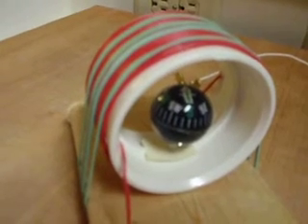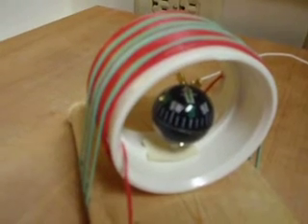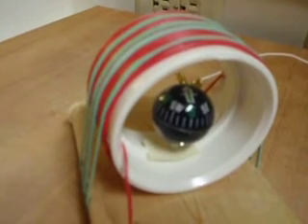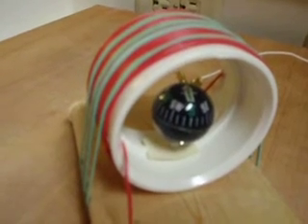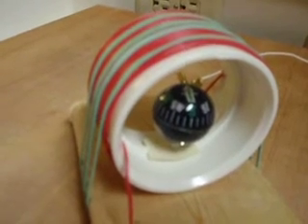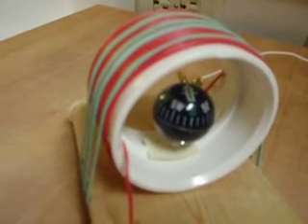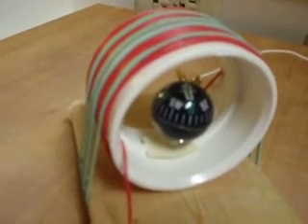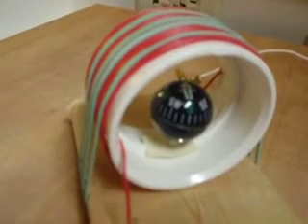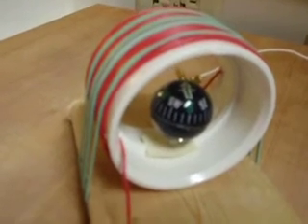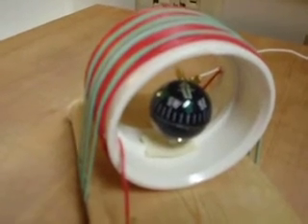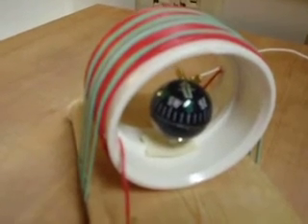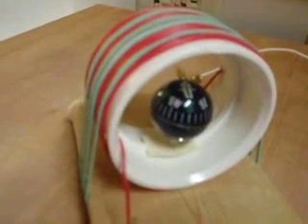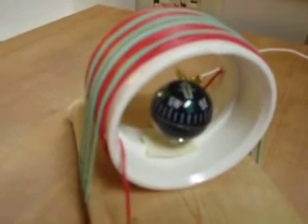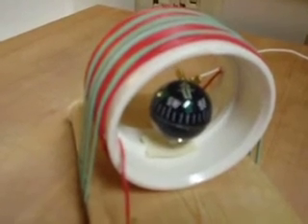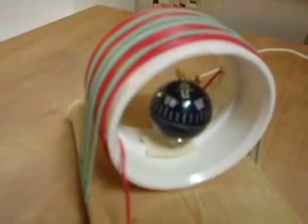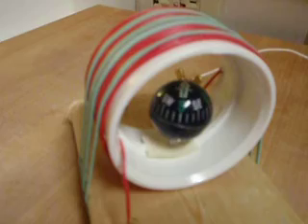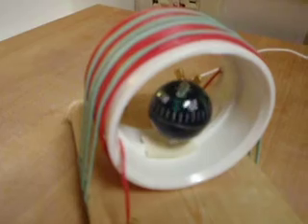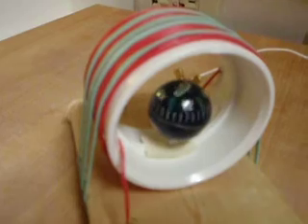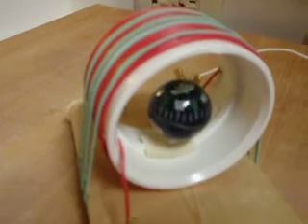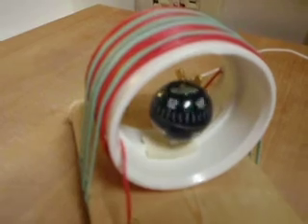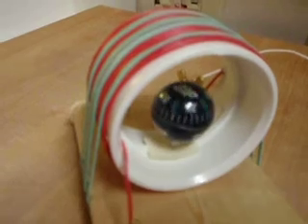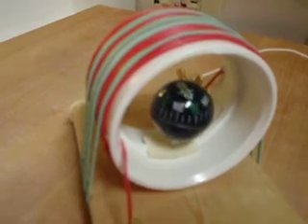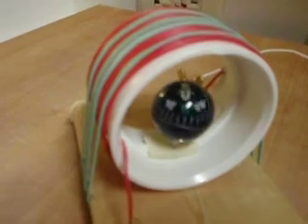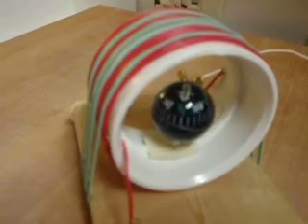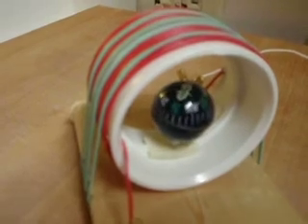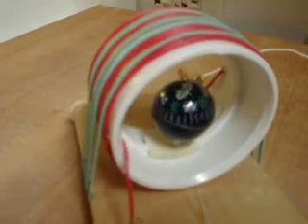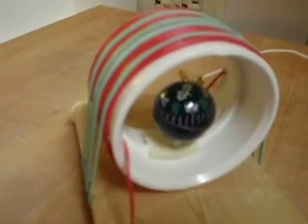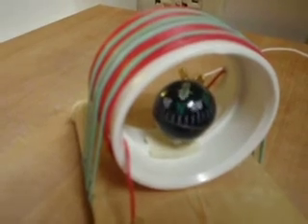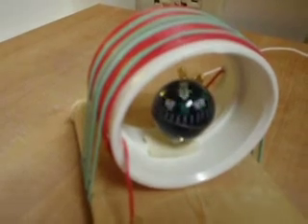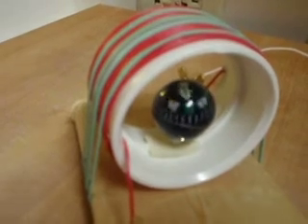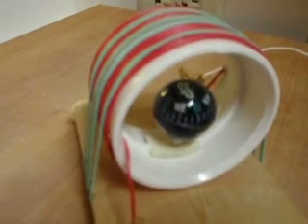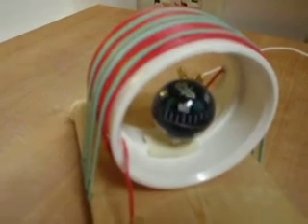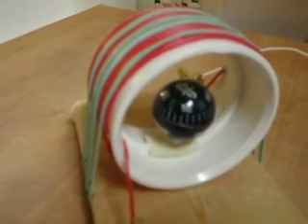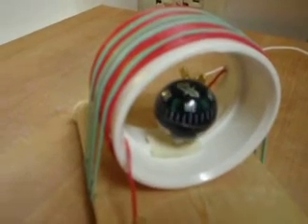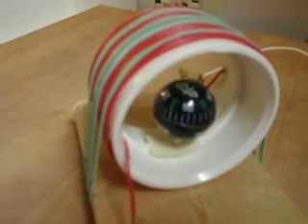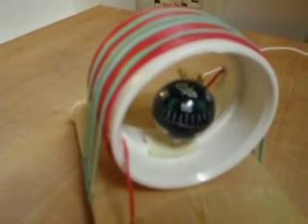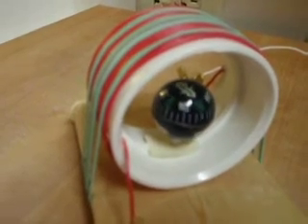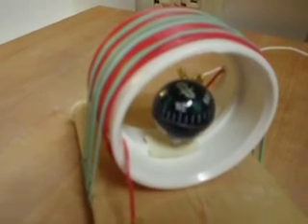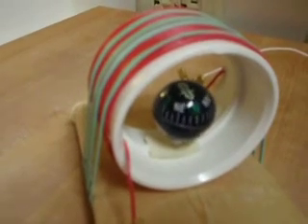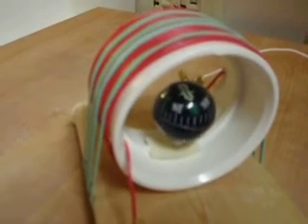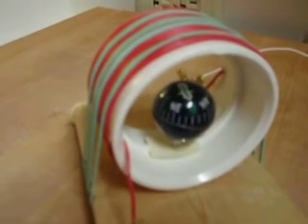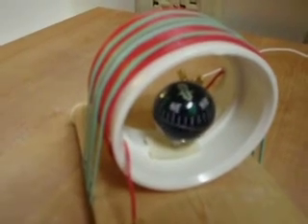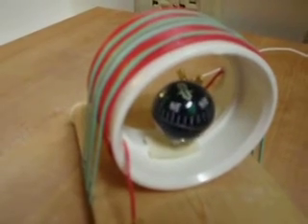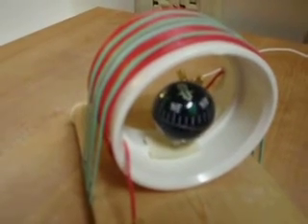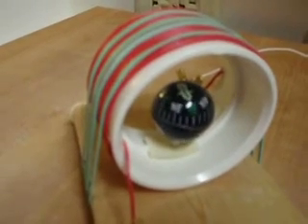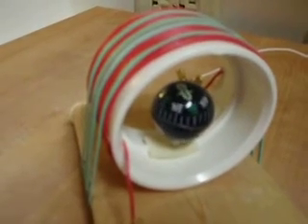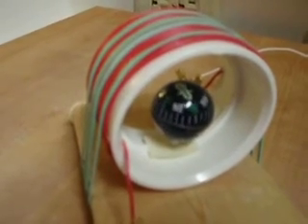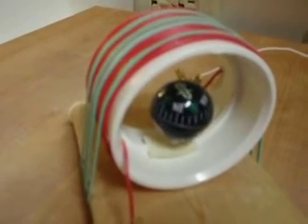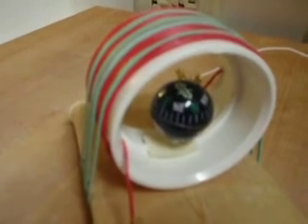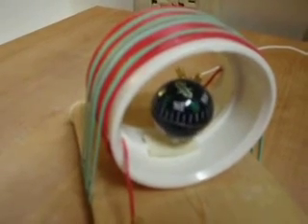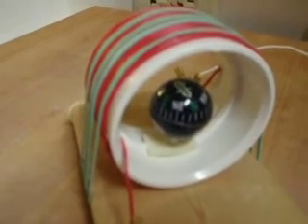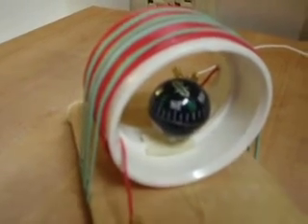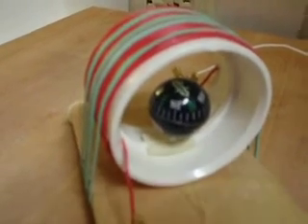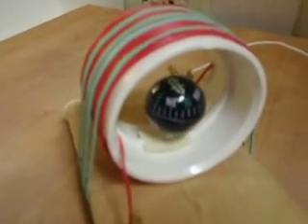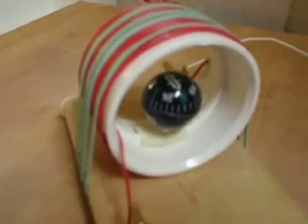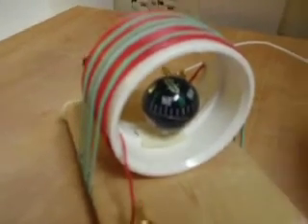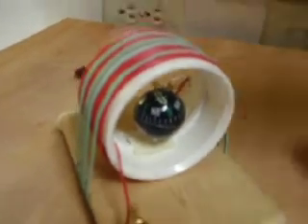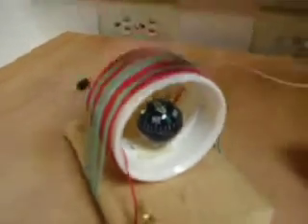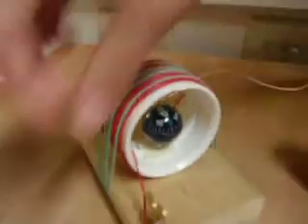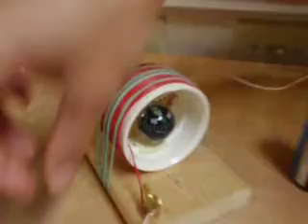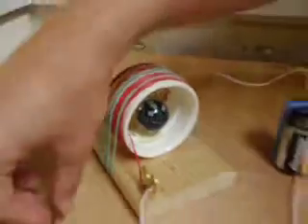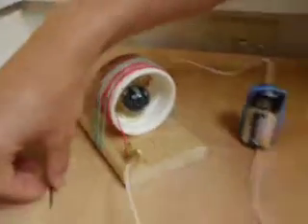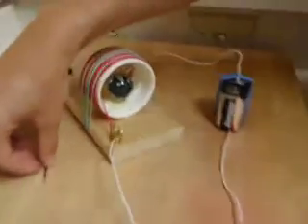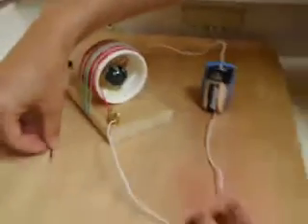Then, if you detach the leads, it goes back to north. So there's no permanent demagnetization there.